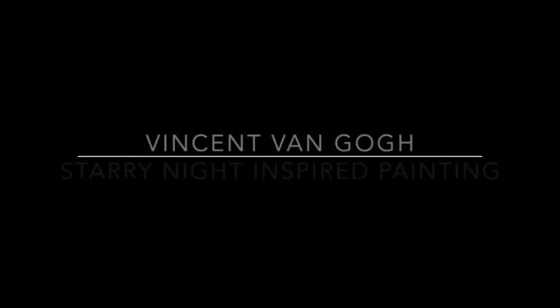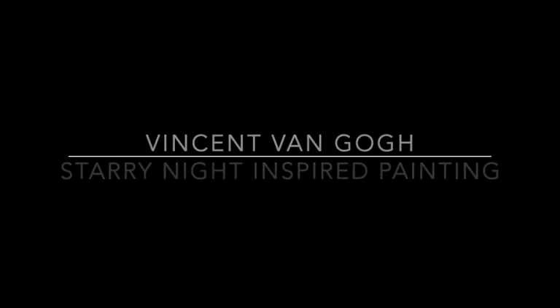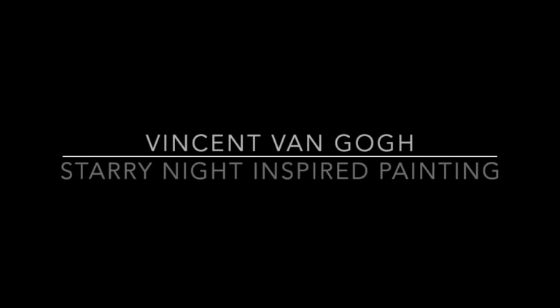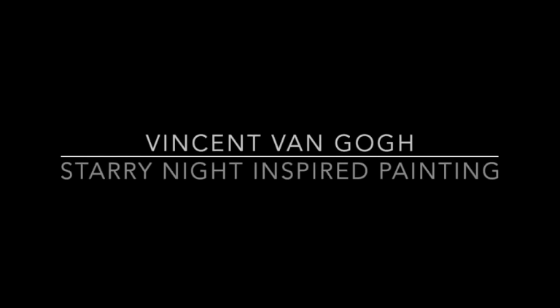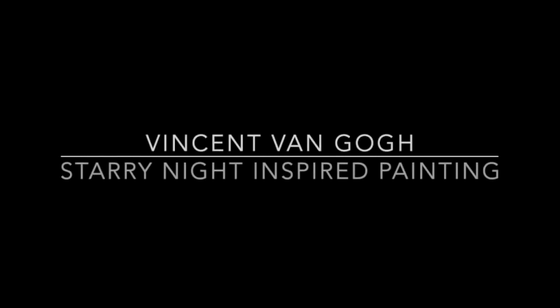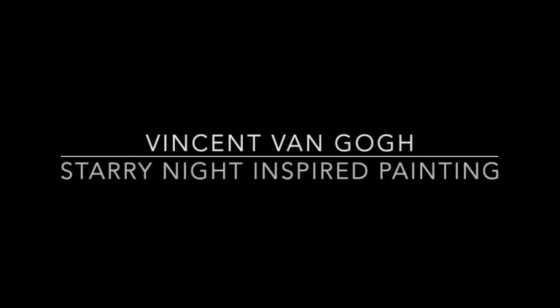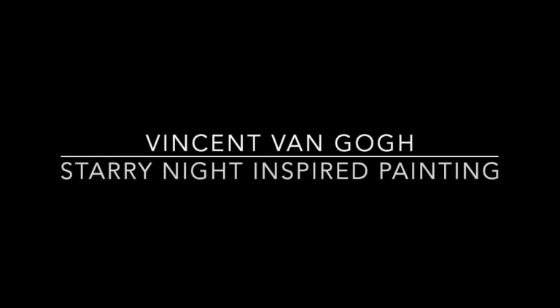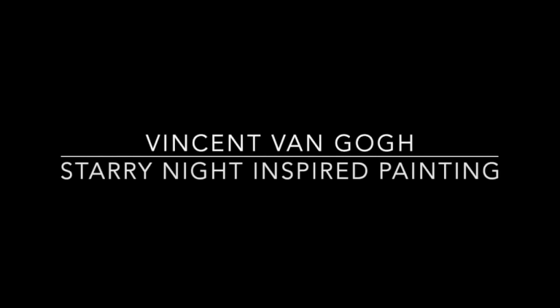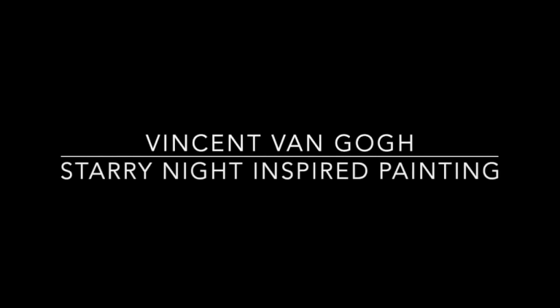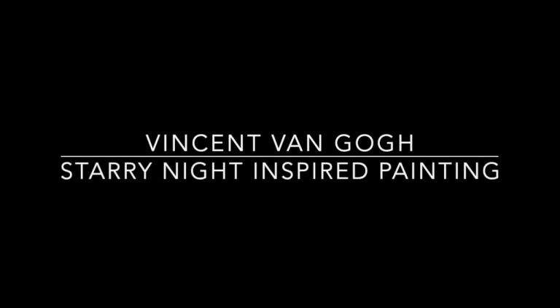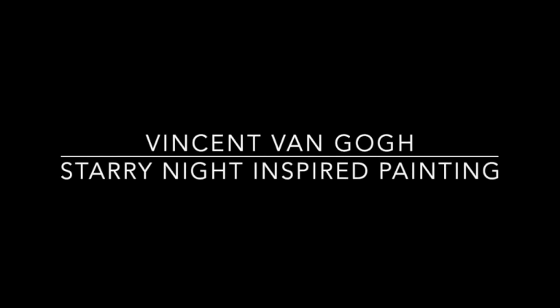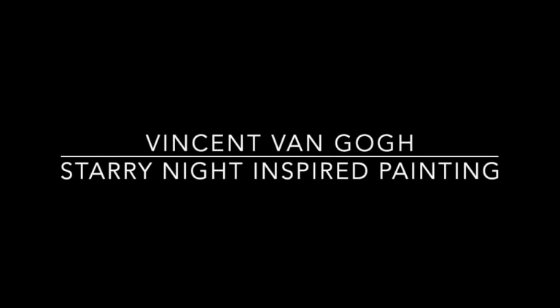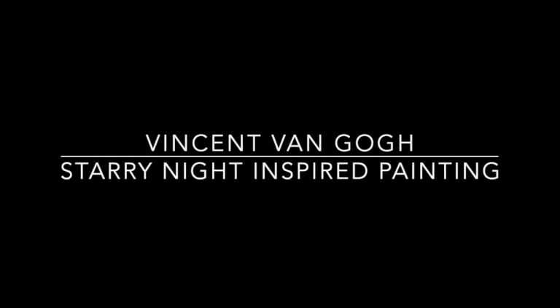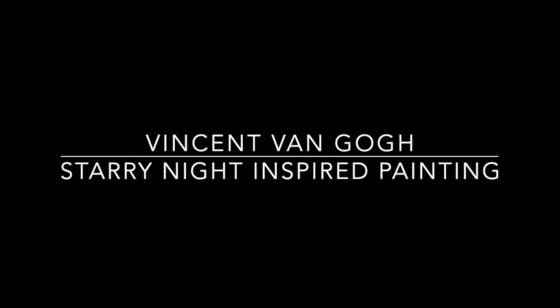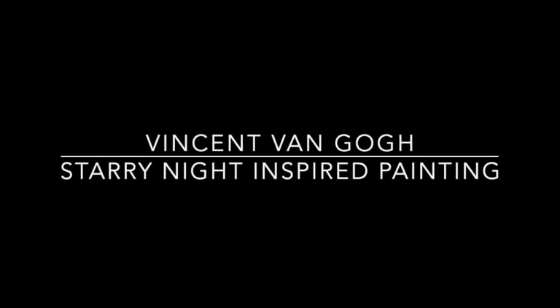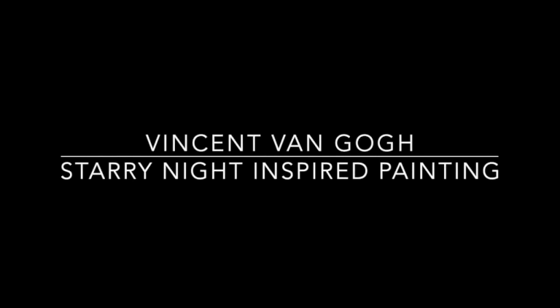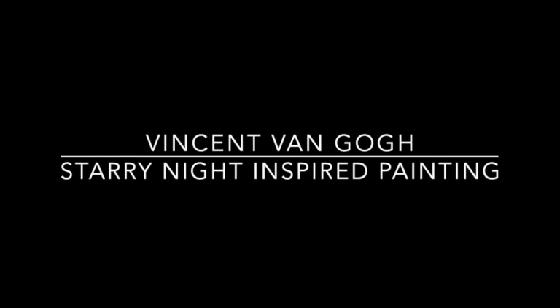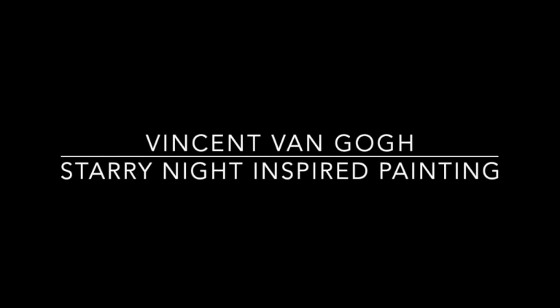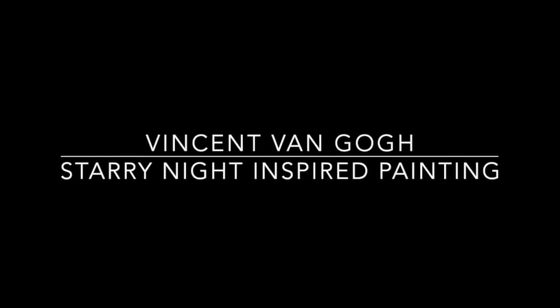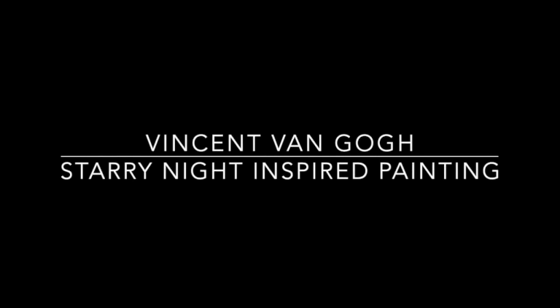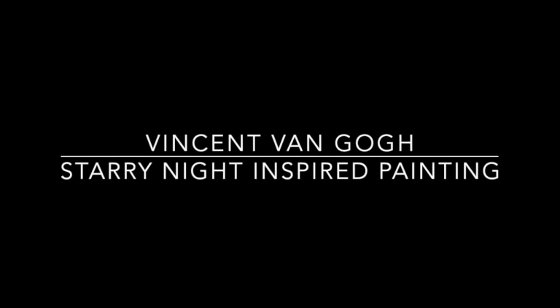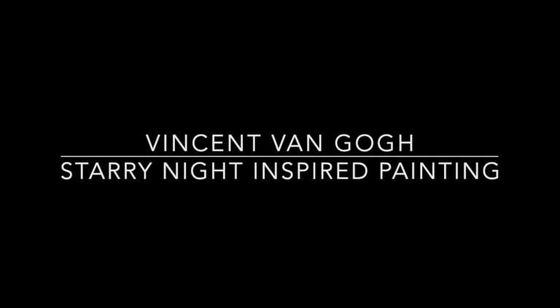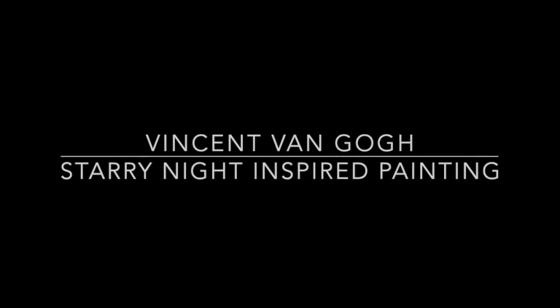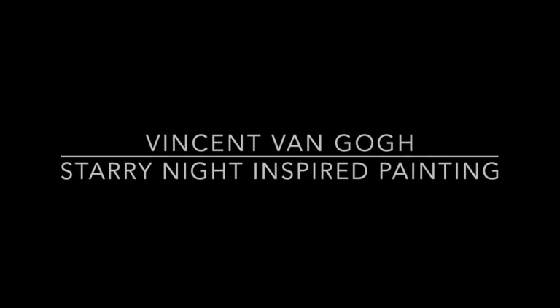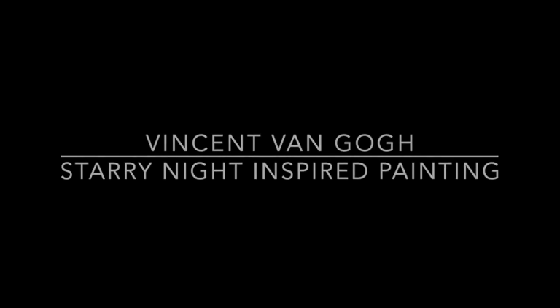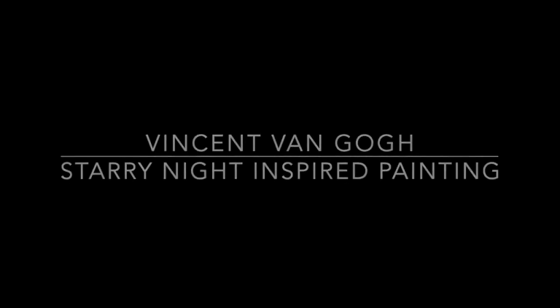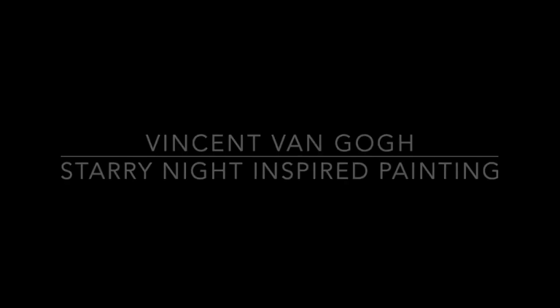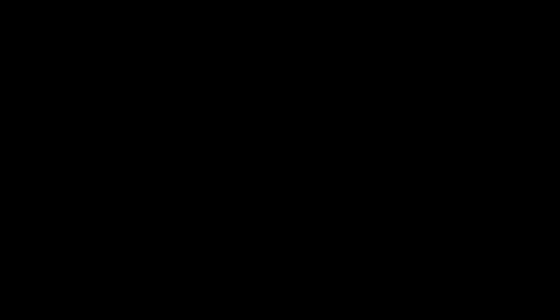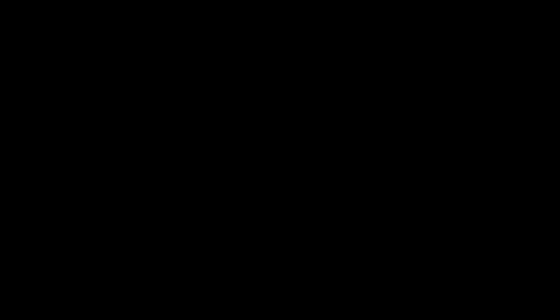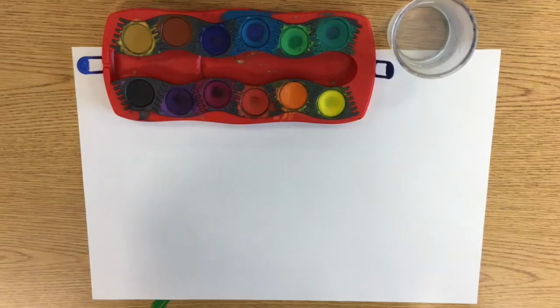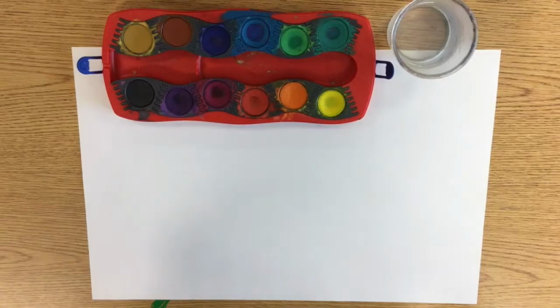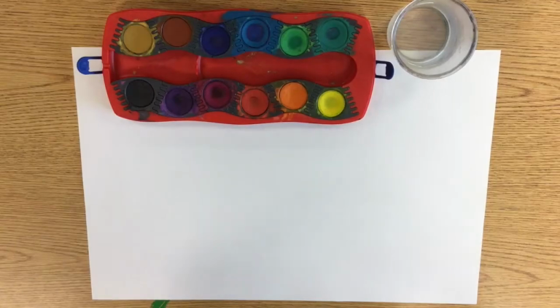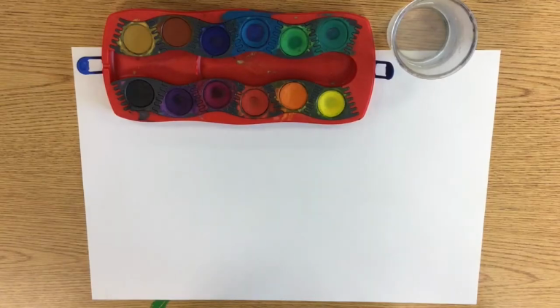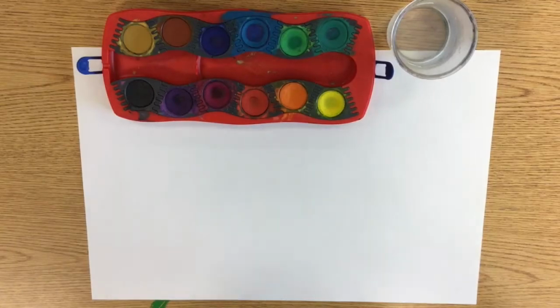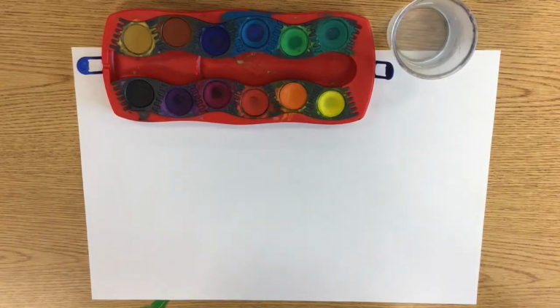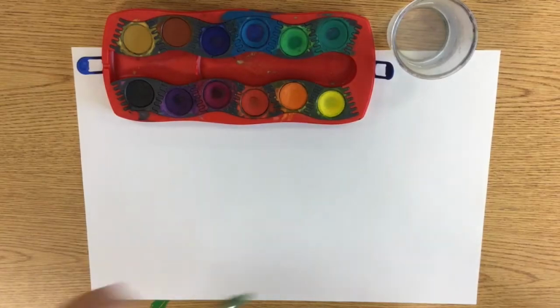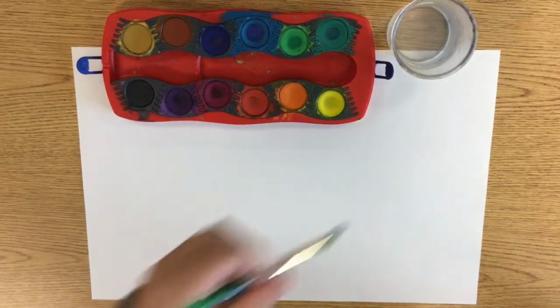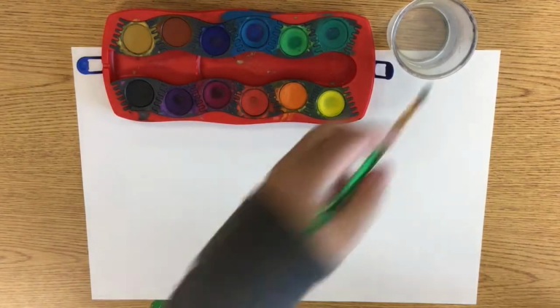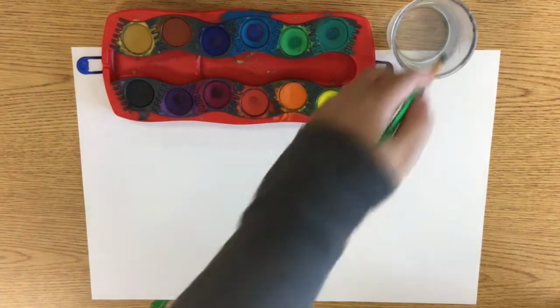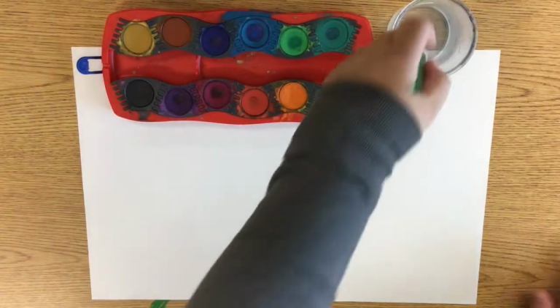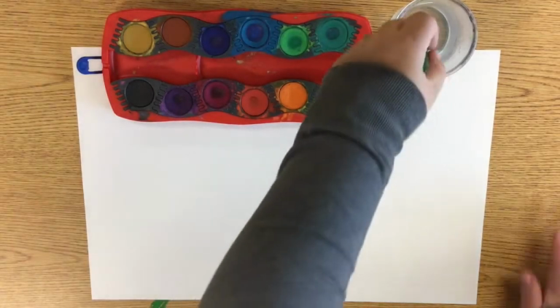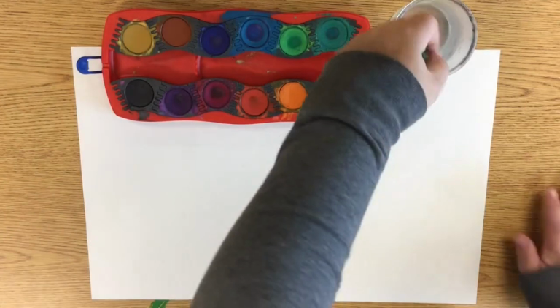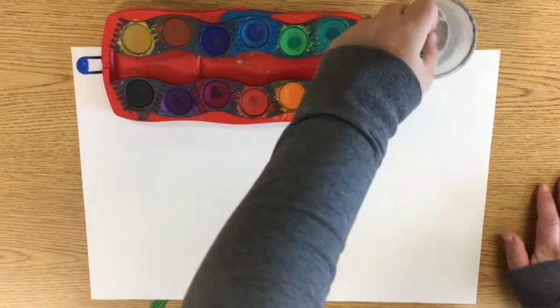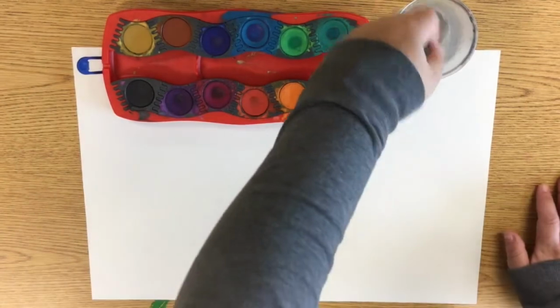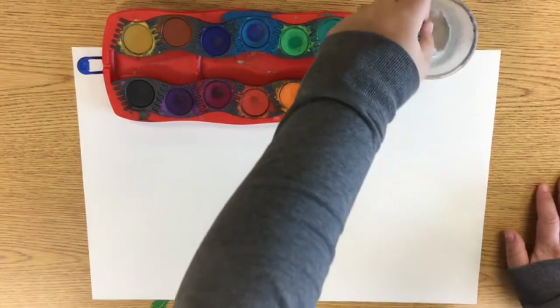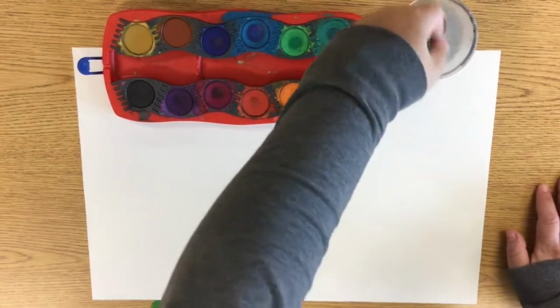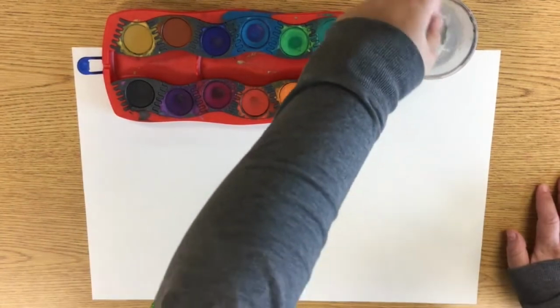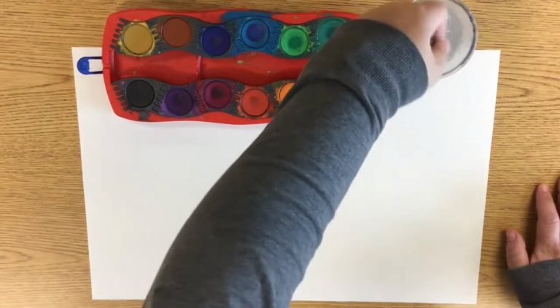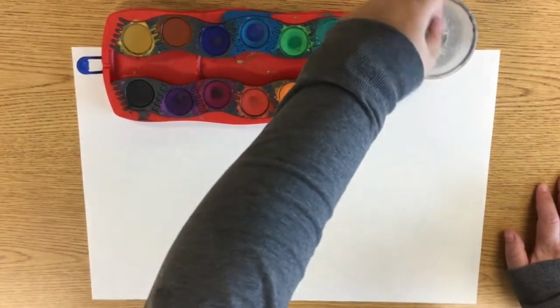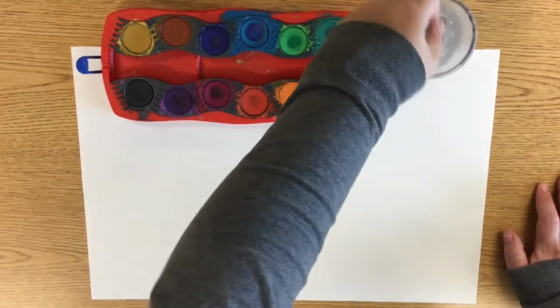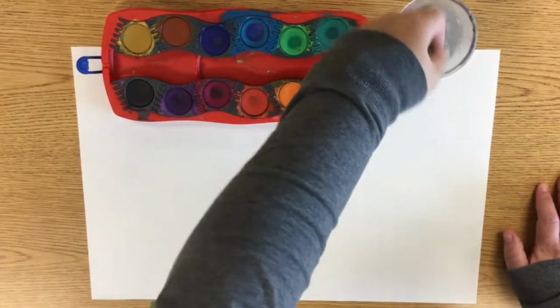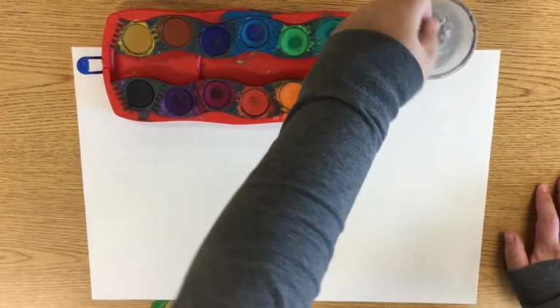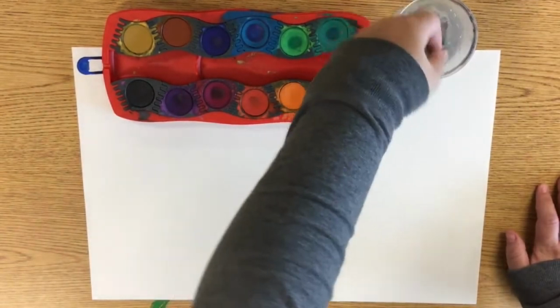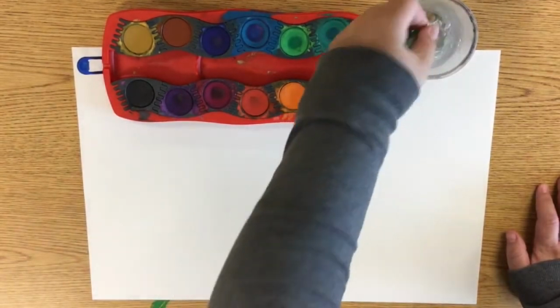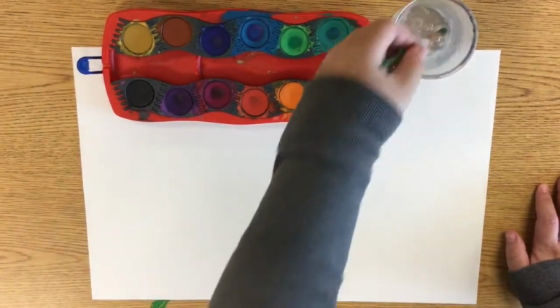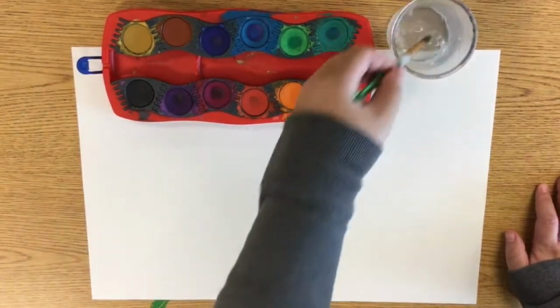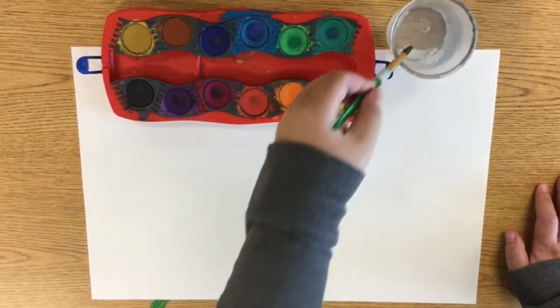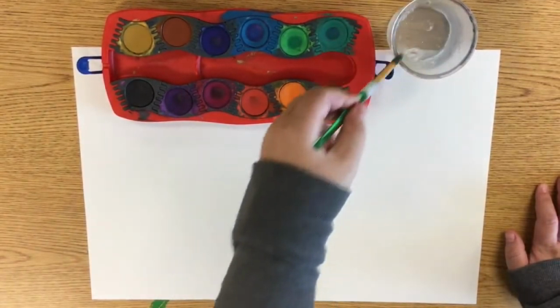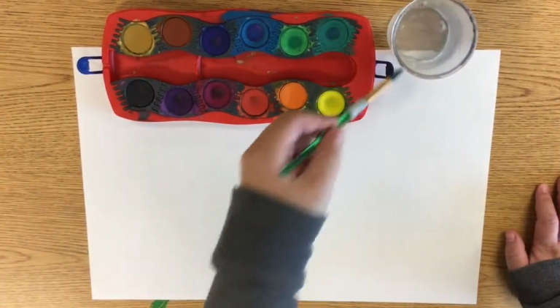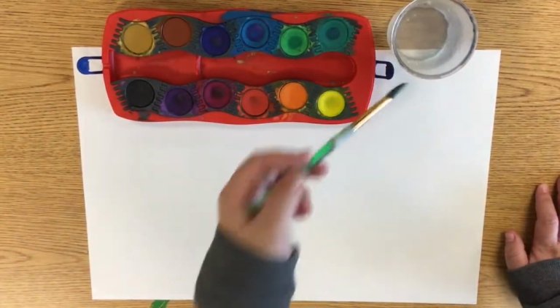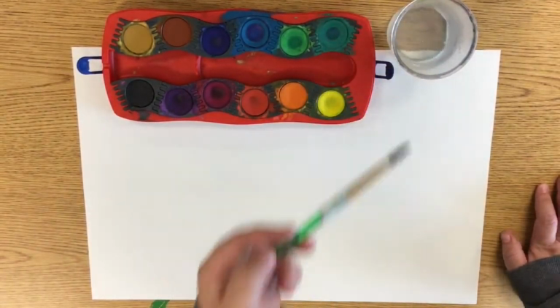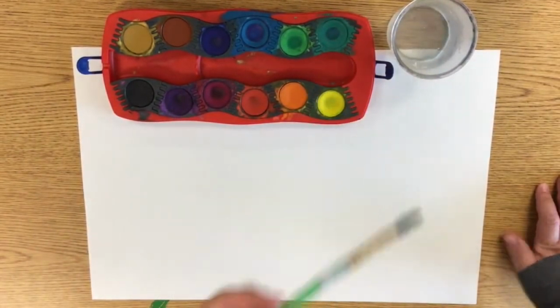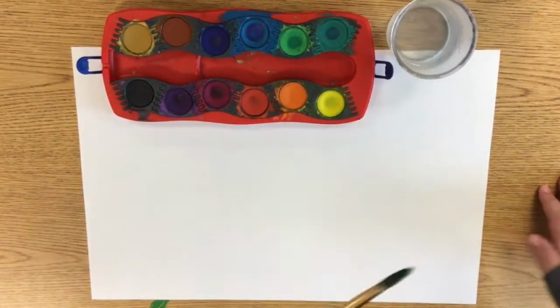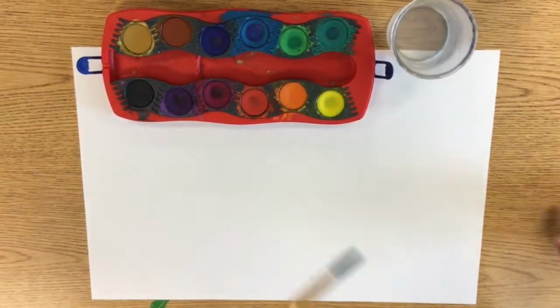Greetings Eagles! Today we are going to be making a Vincent Van Gogh inspired Starry Night picture.